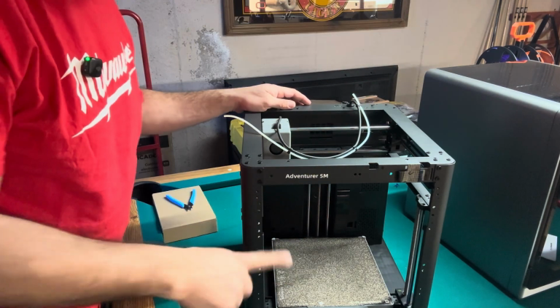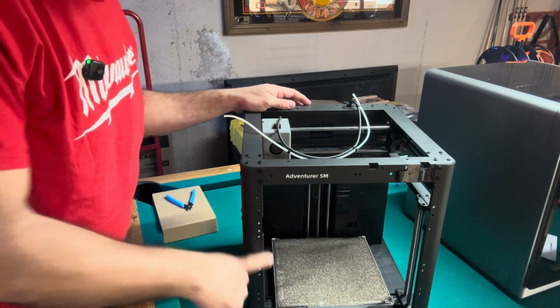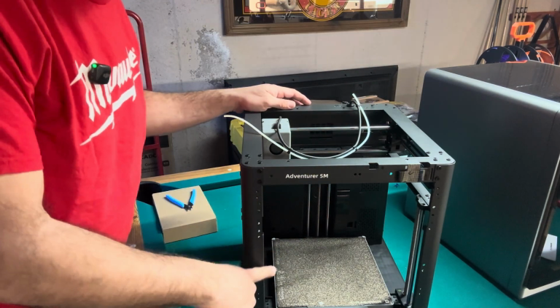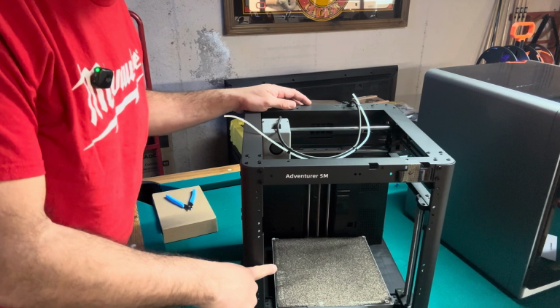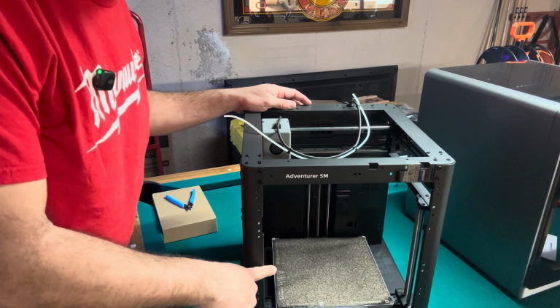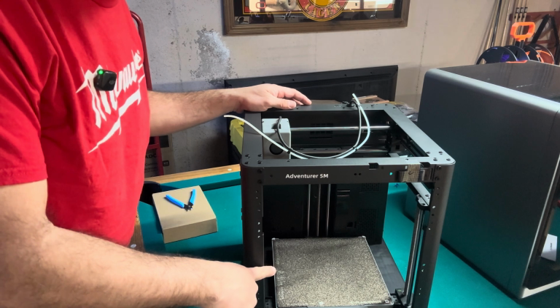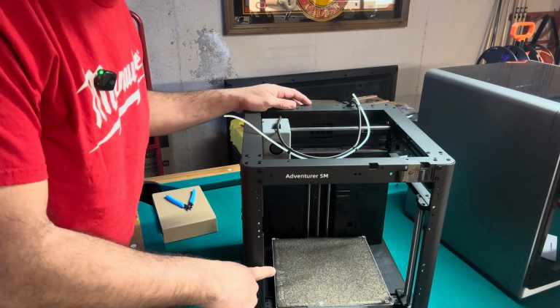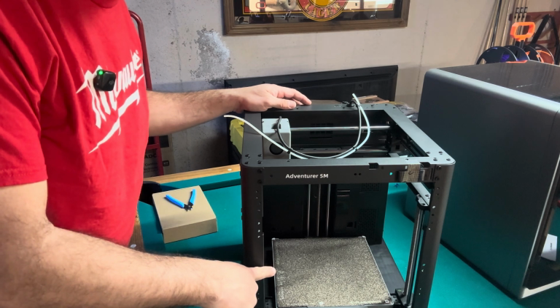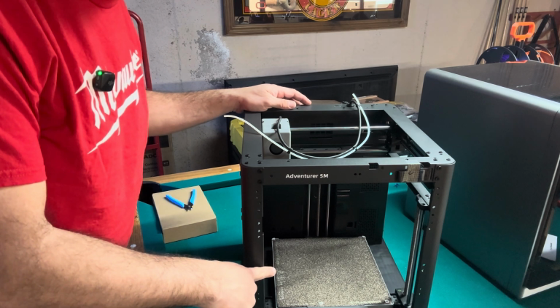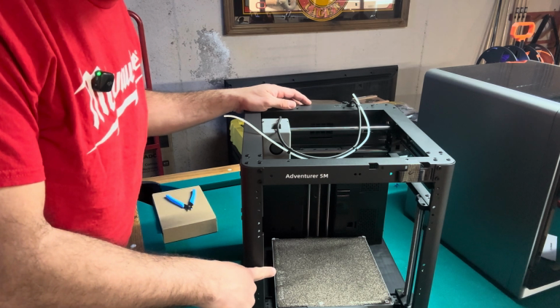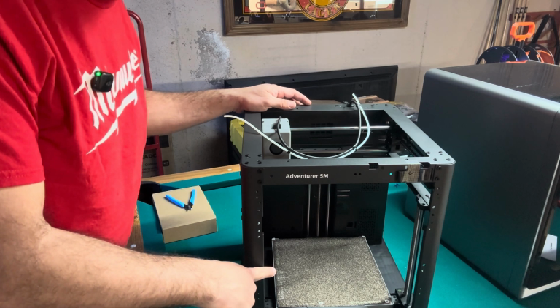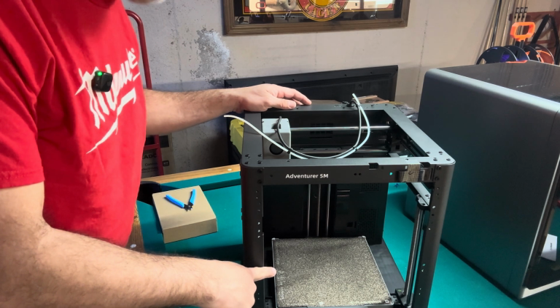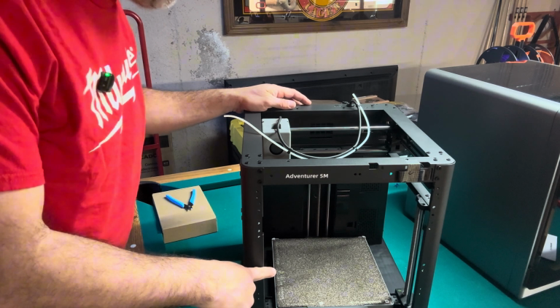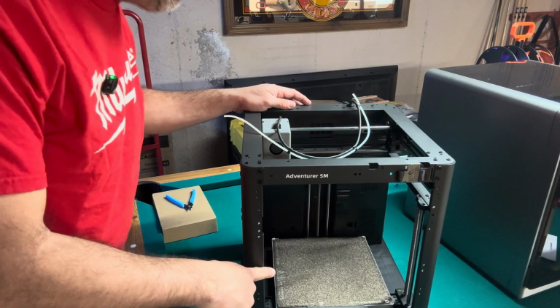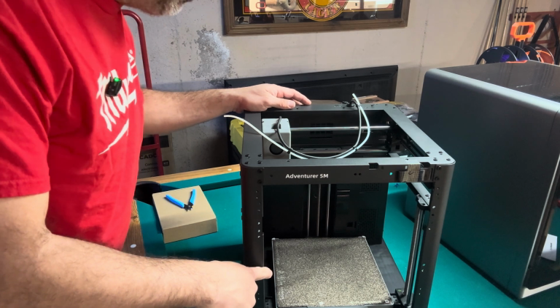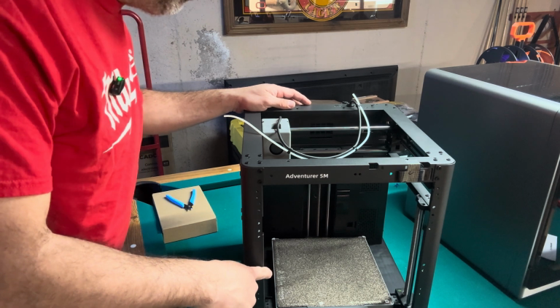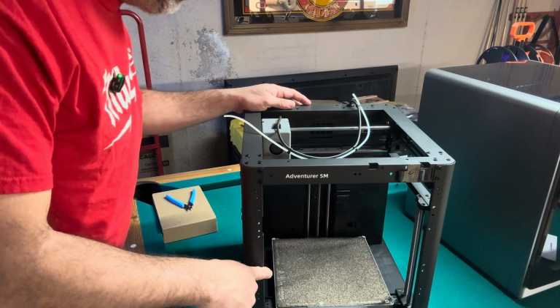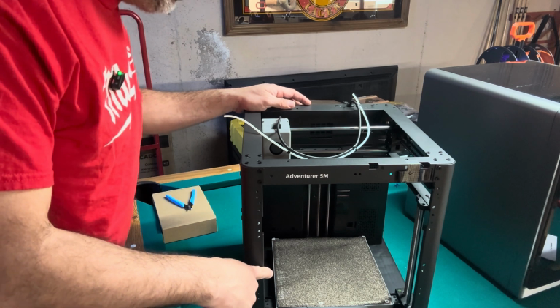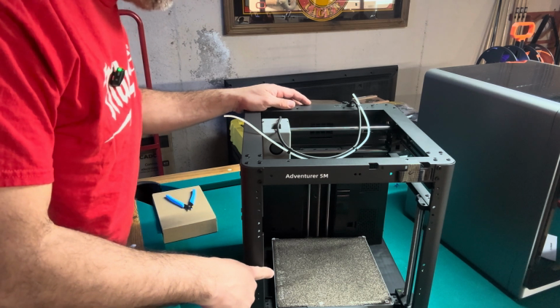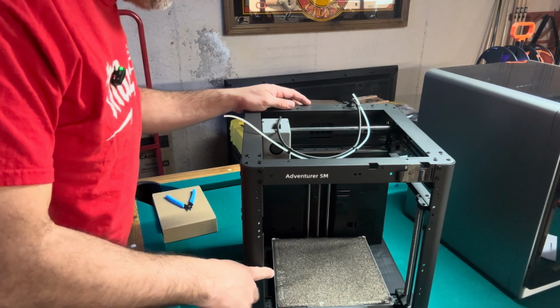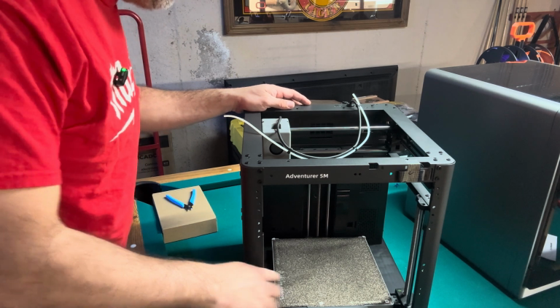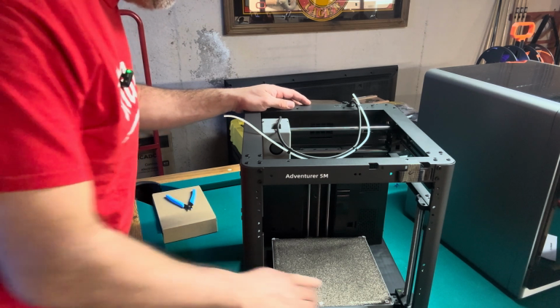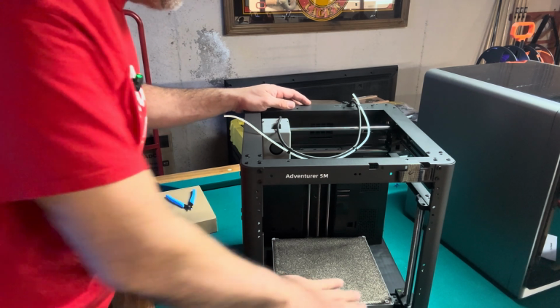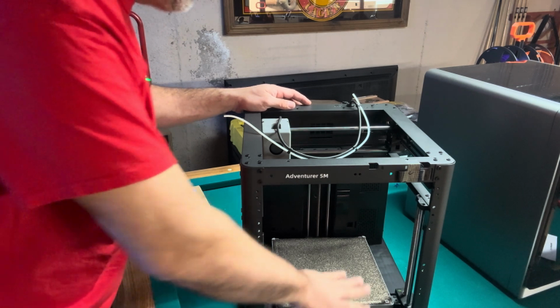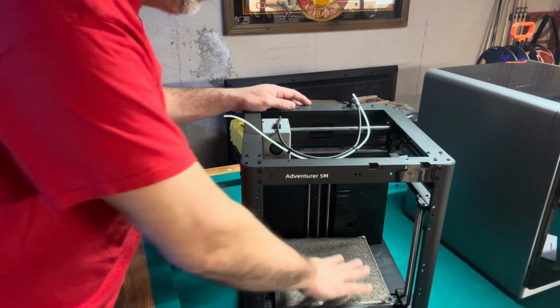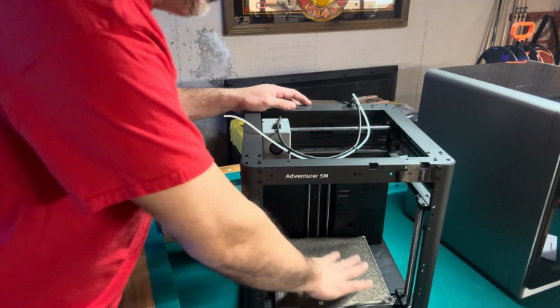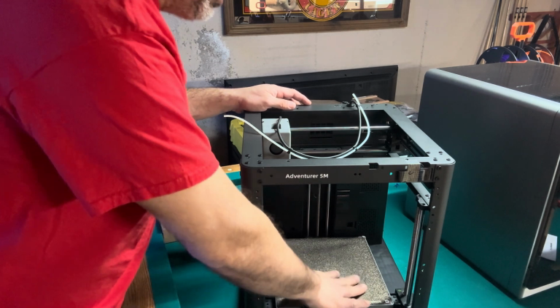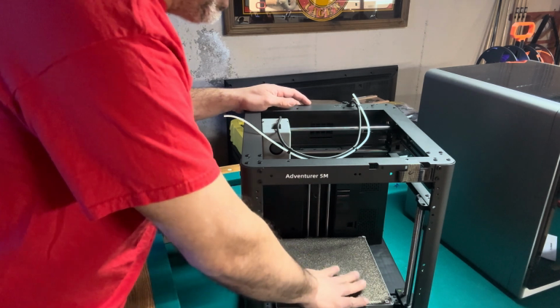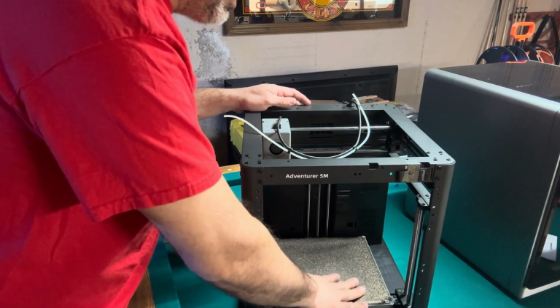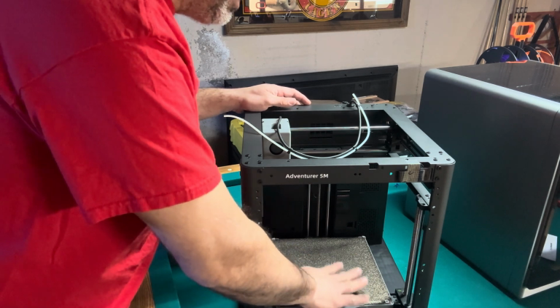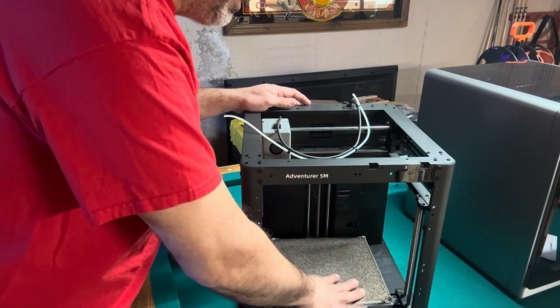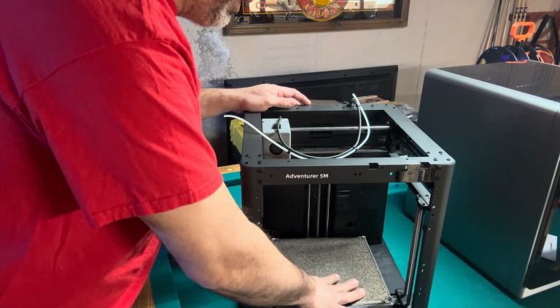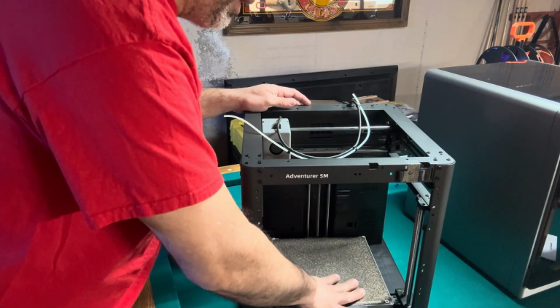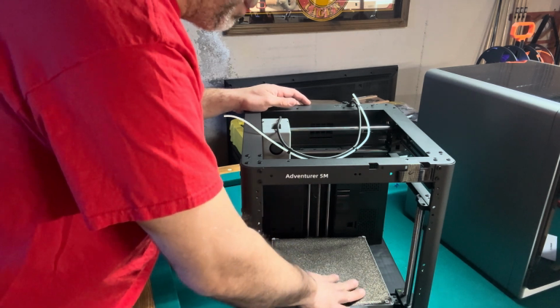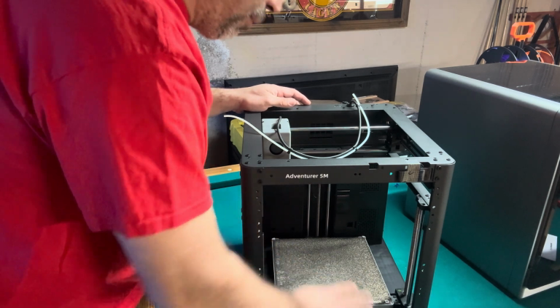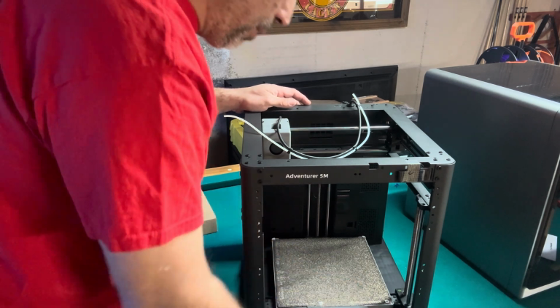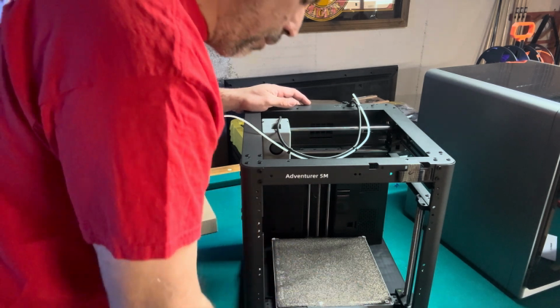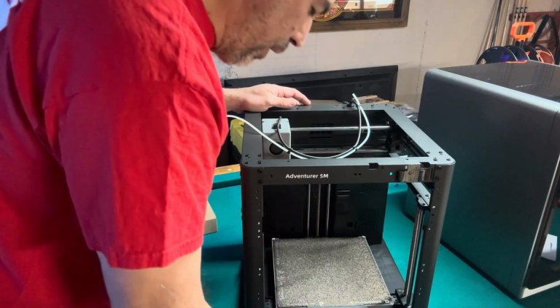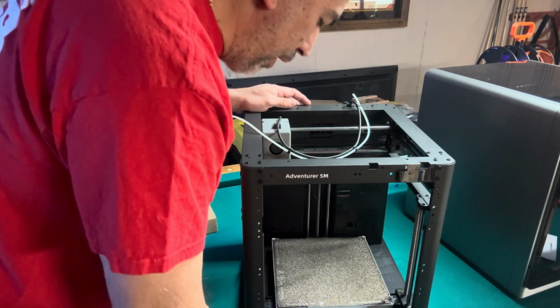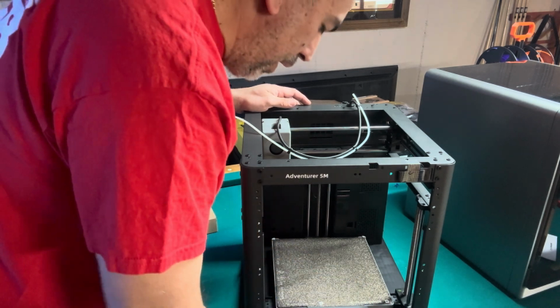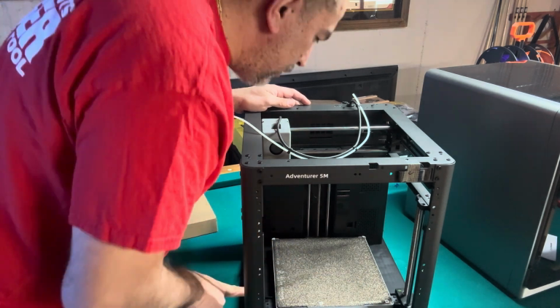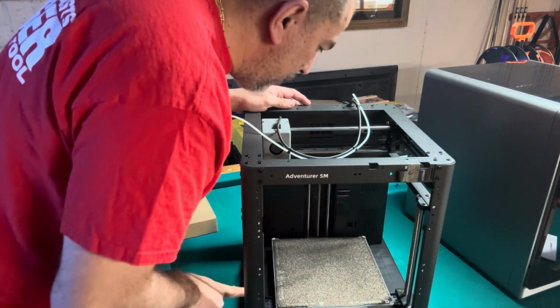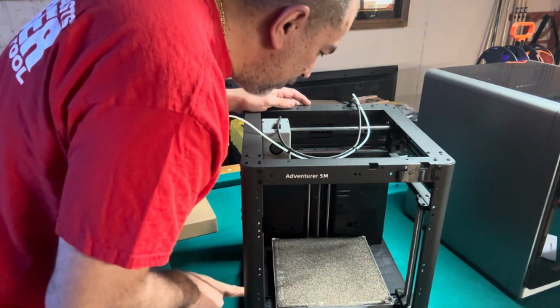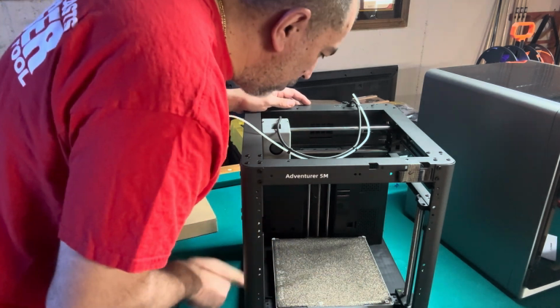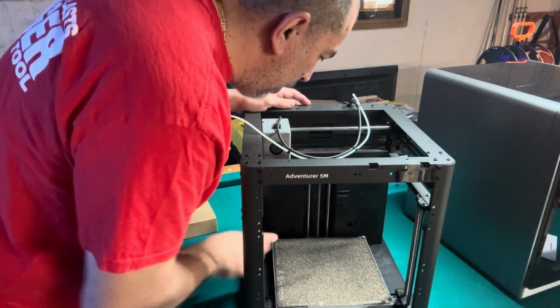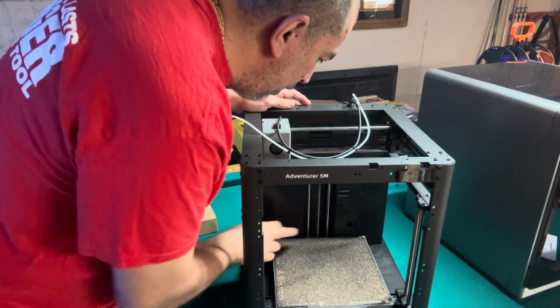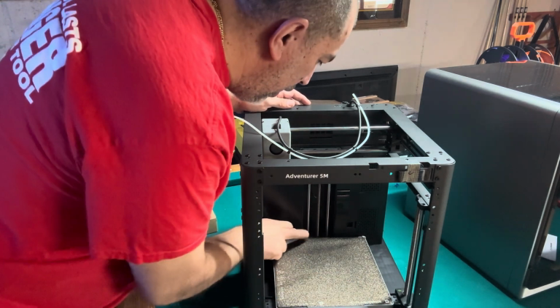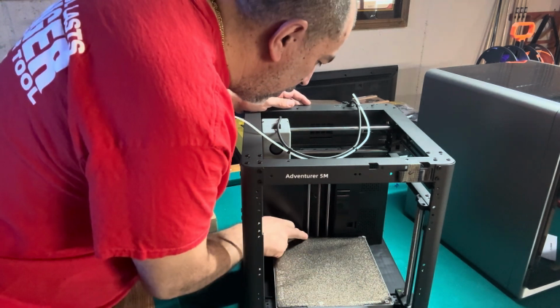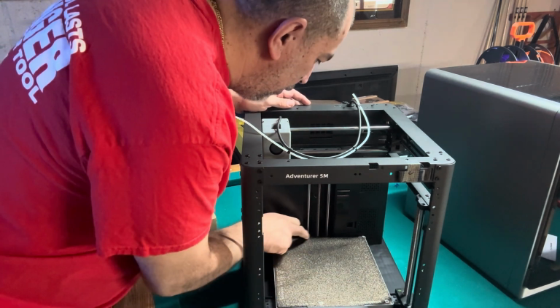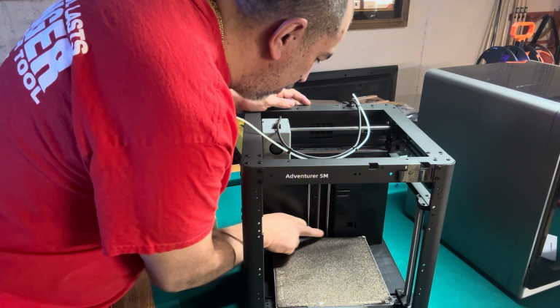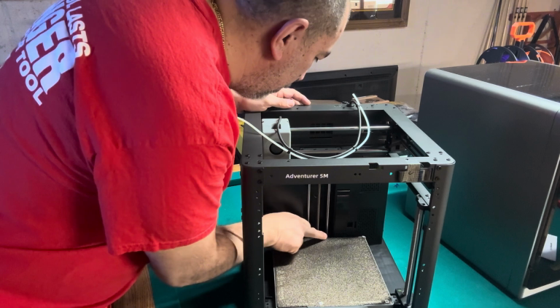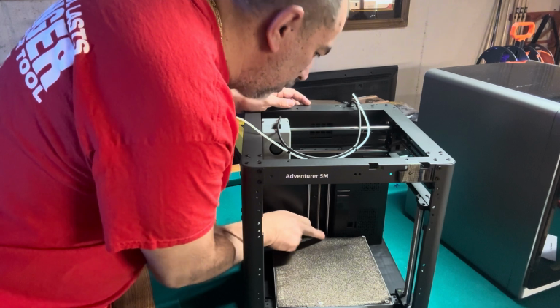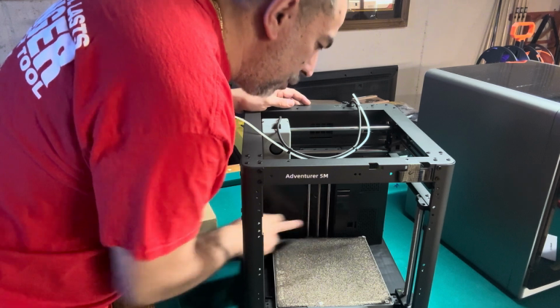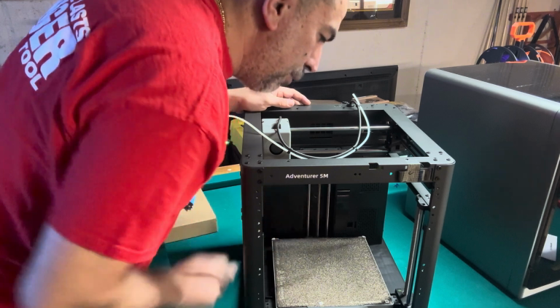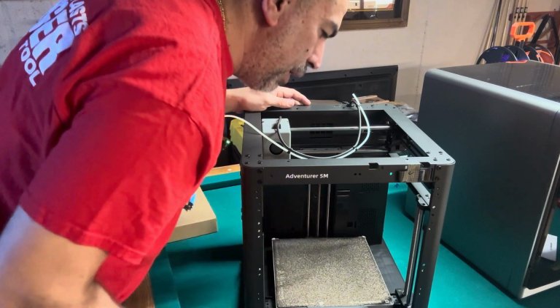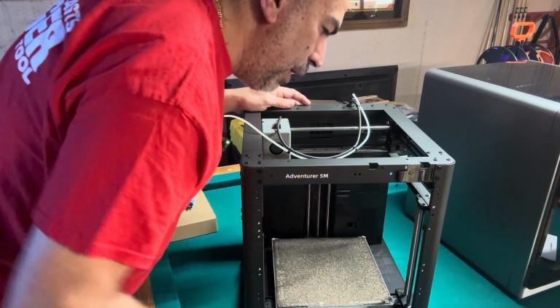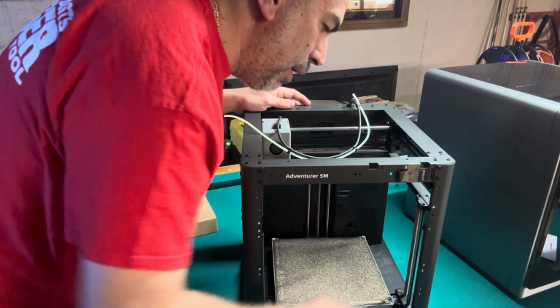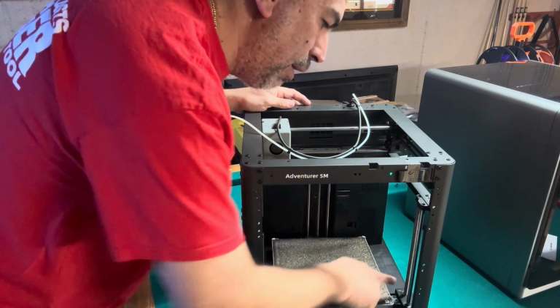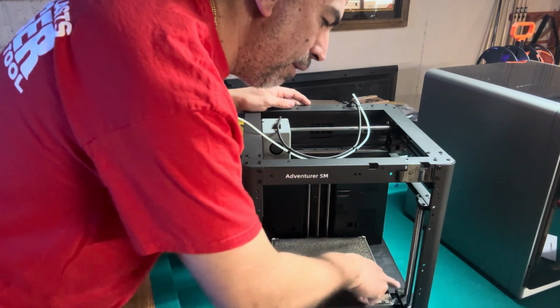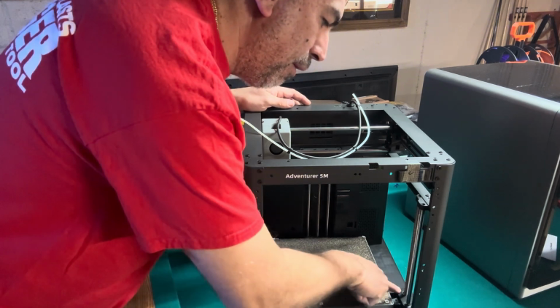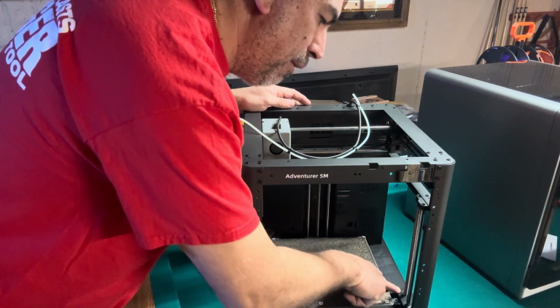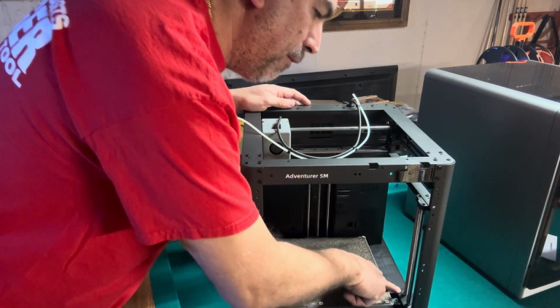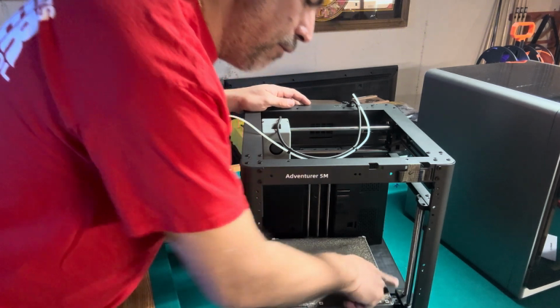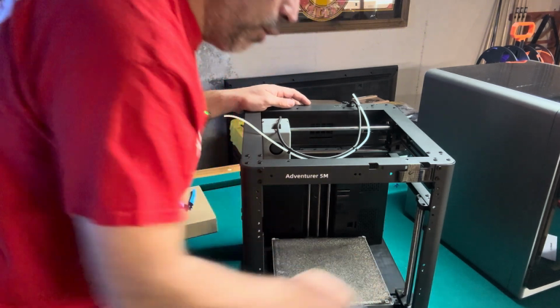That's it as far as unpacking. There are a couple of screws we have to remove here — four in total — in order to release the print bed.